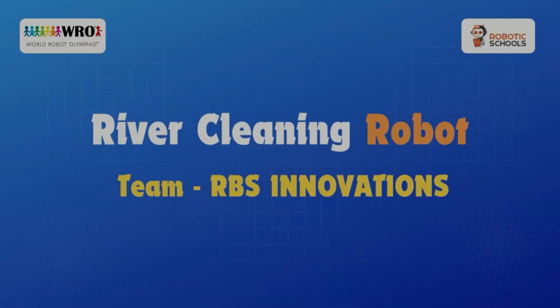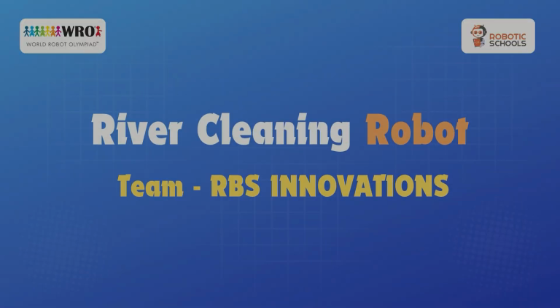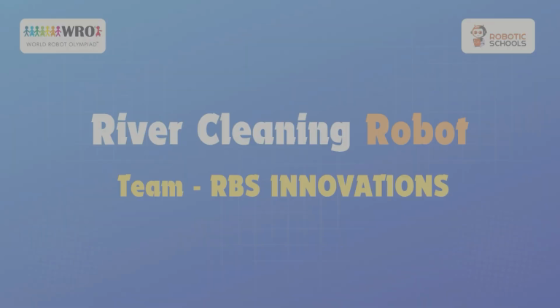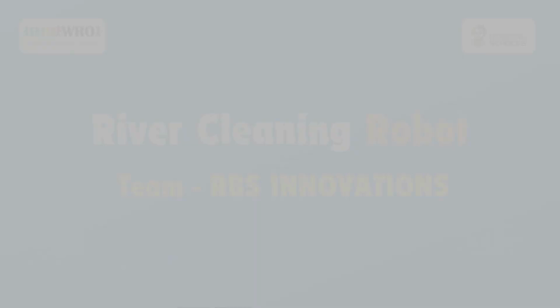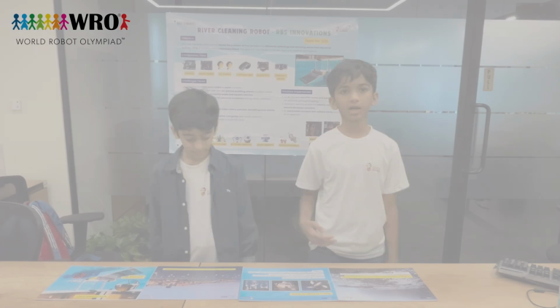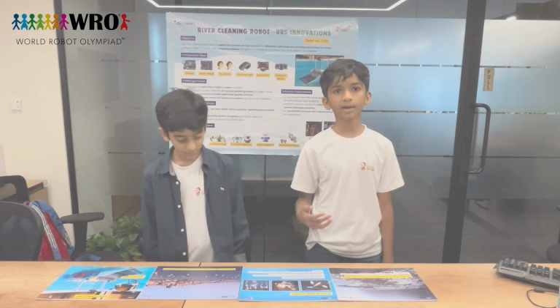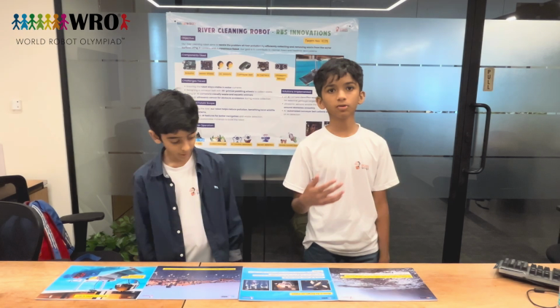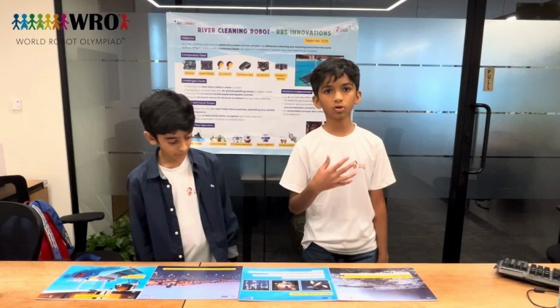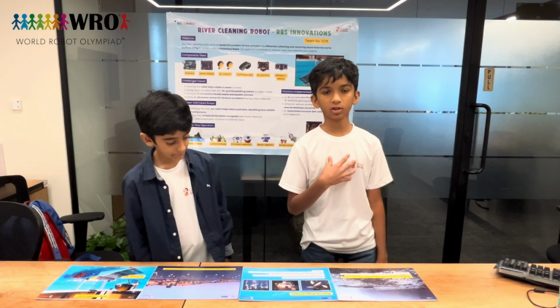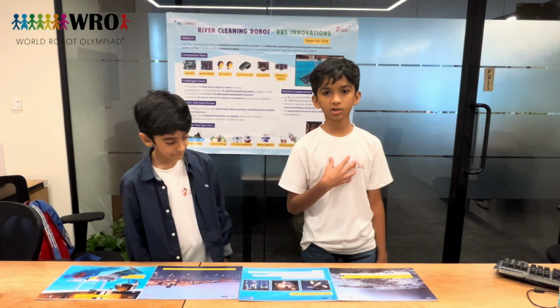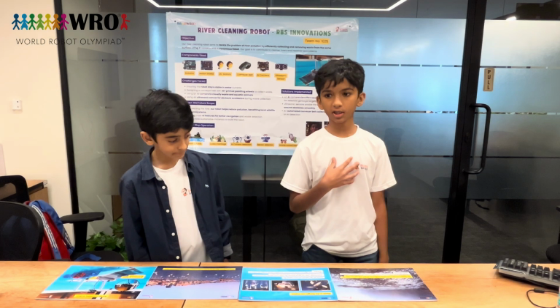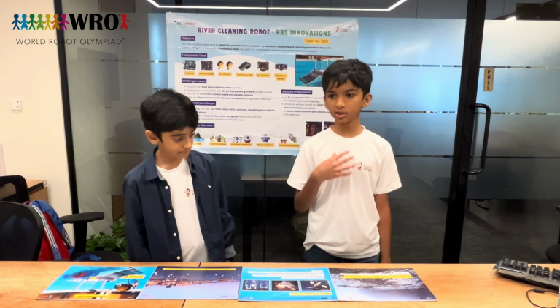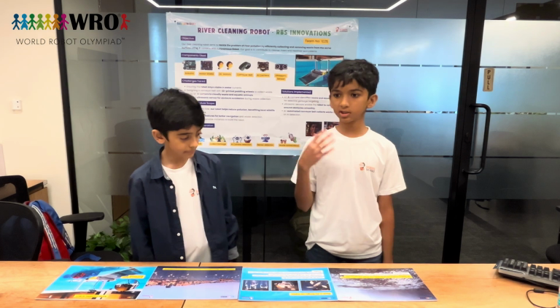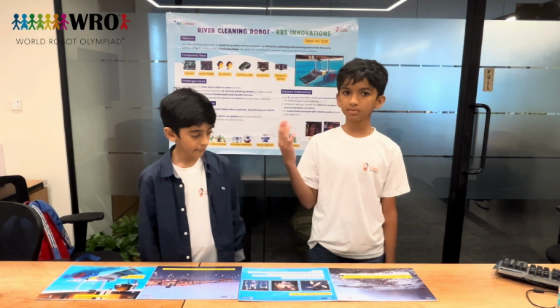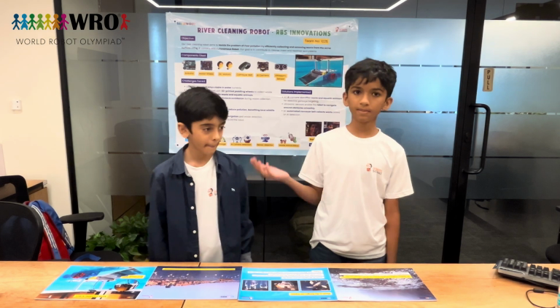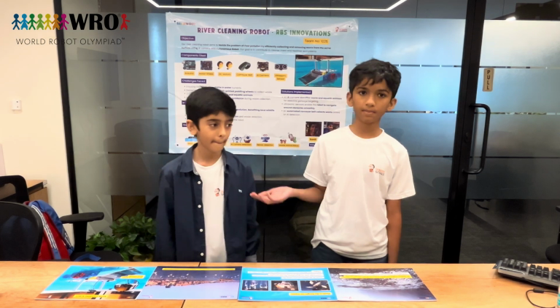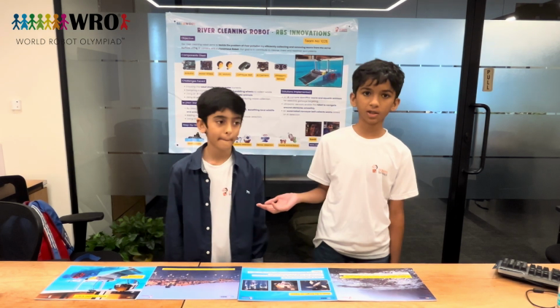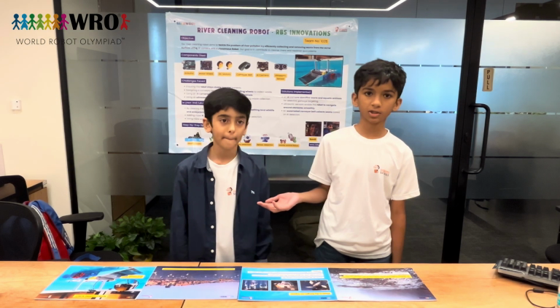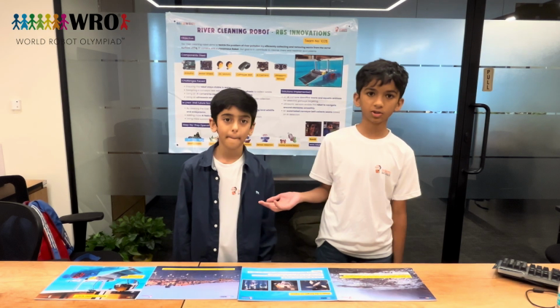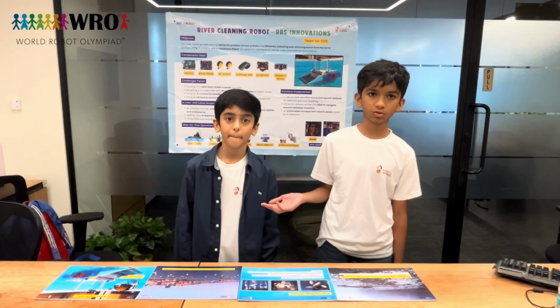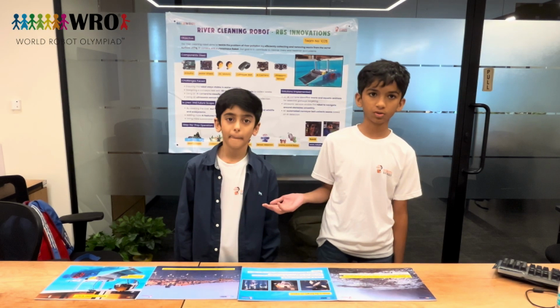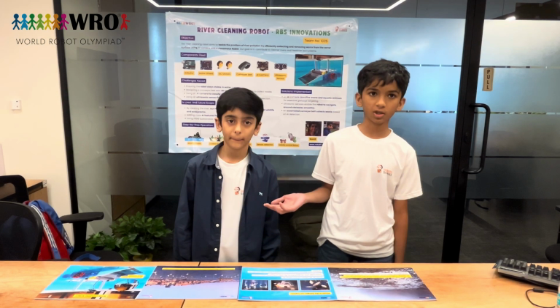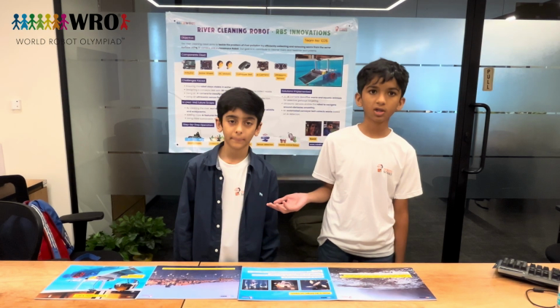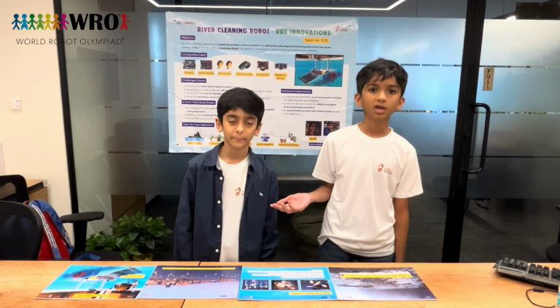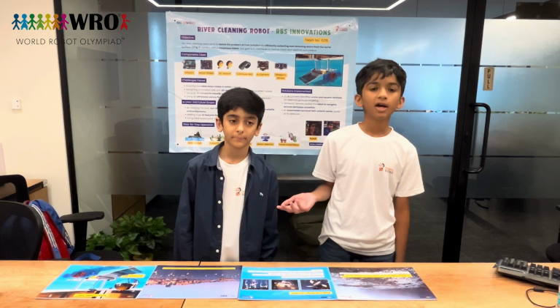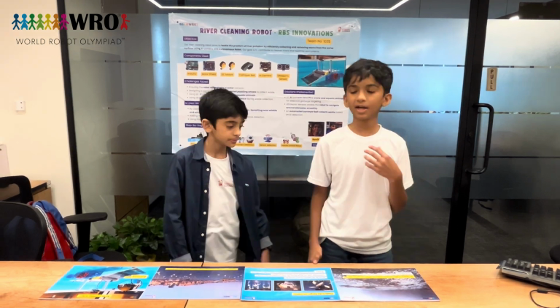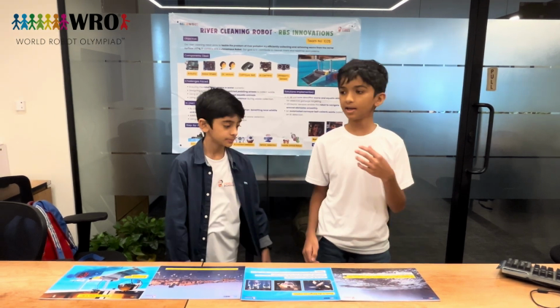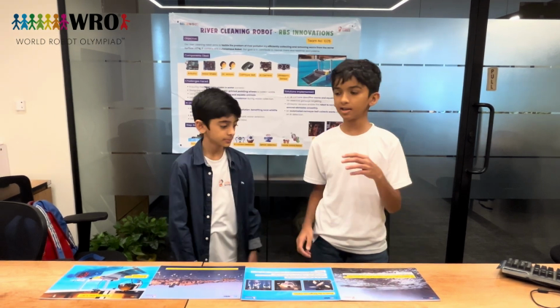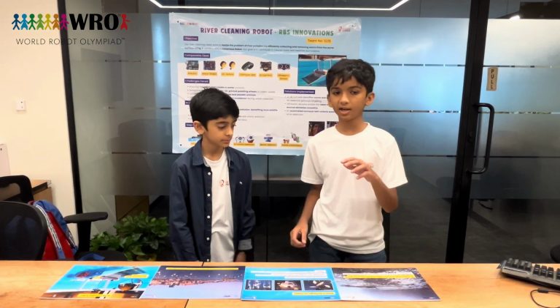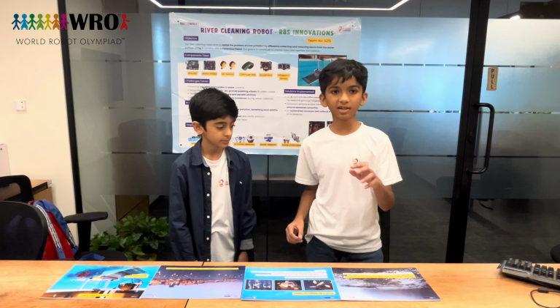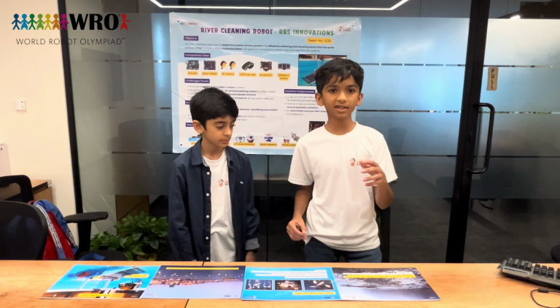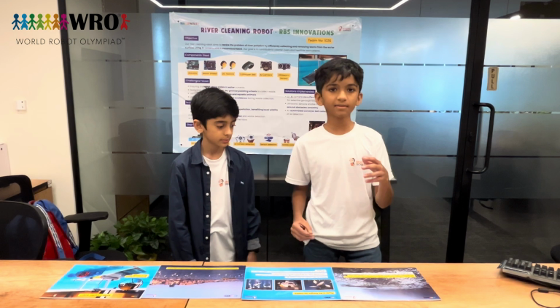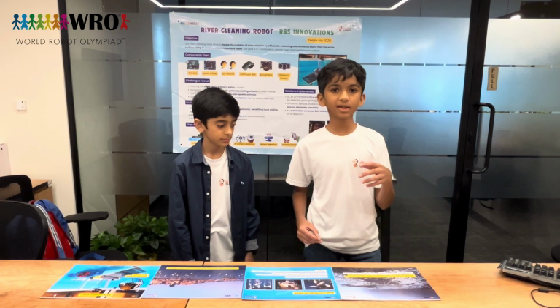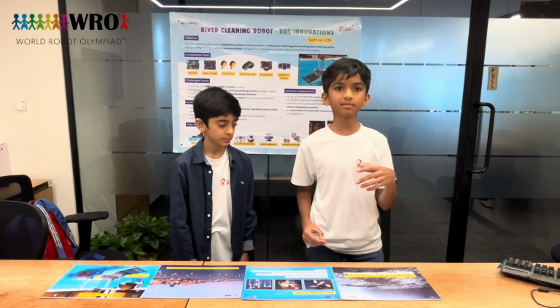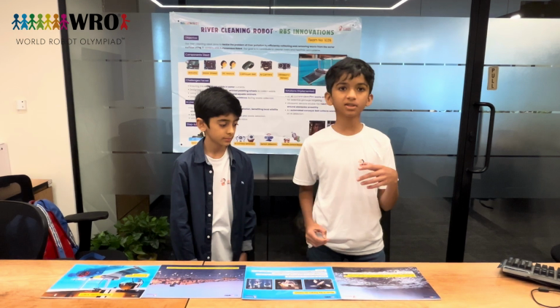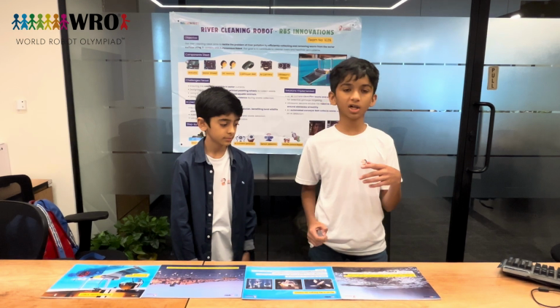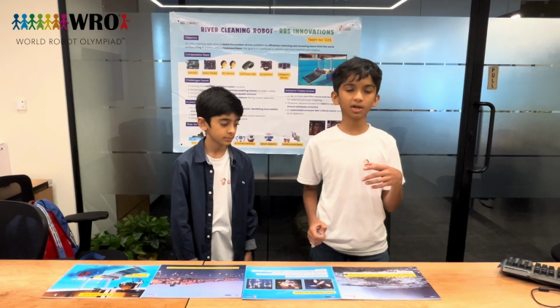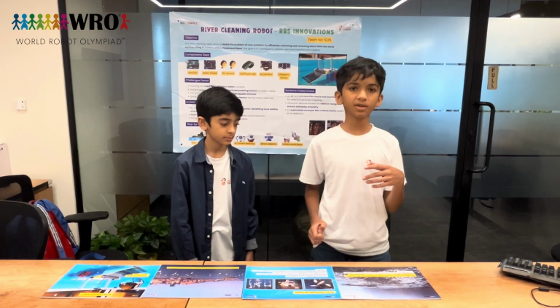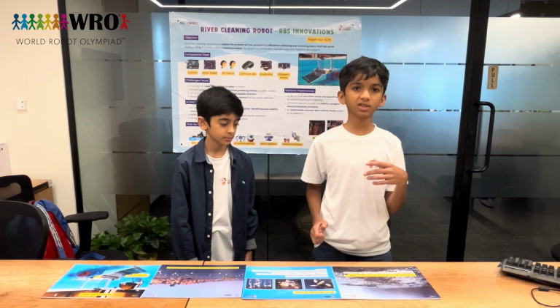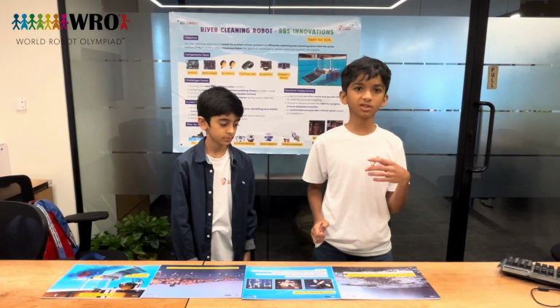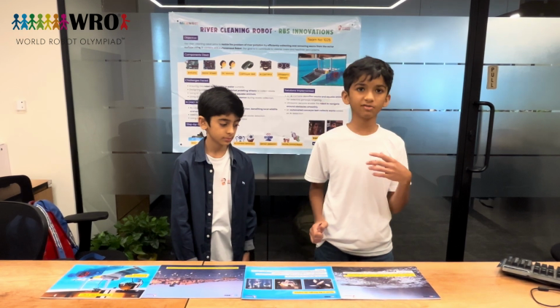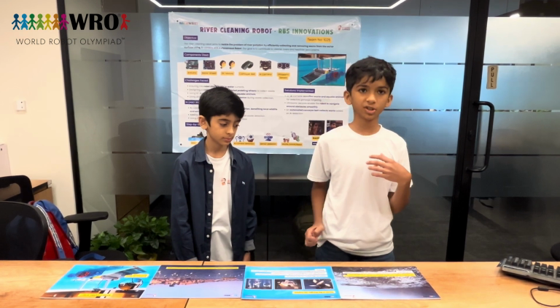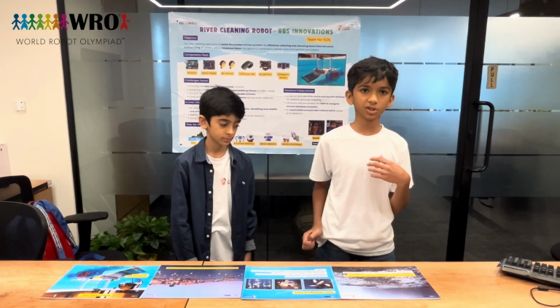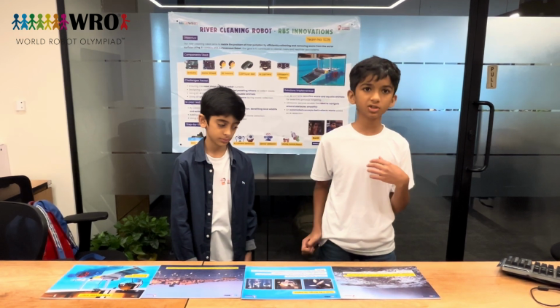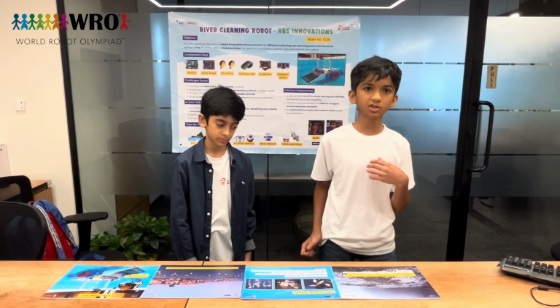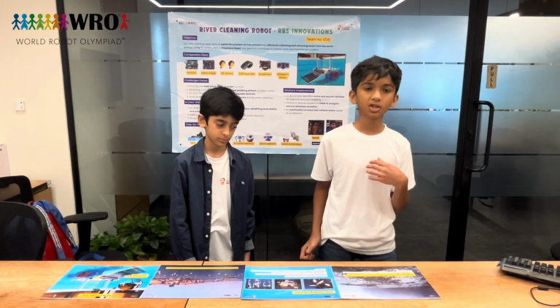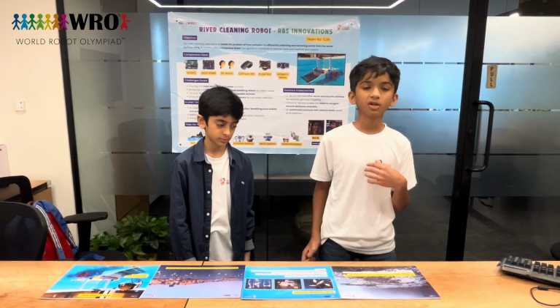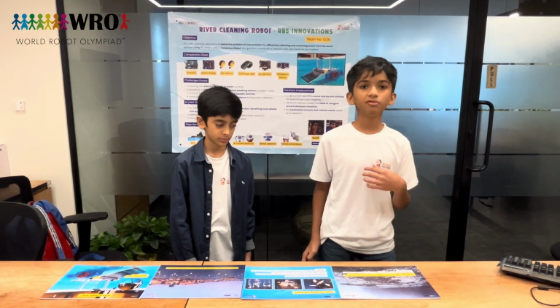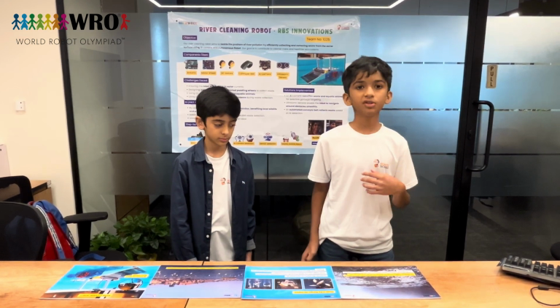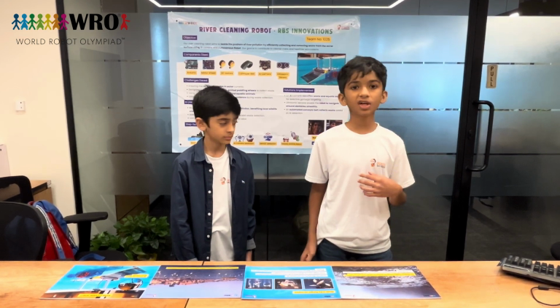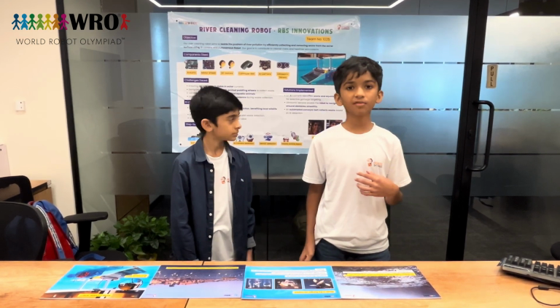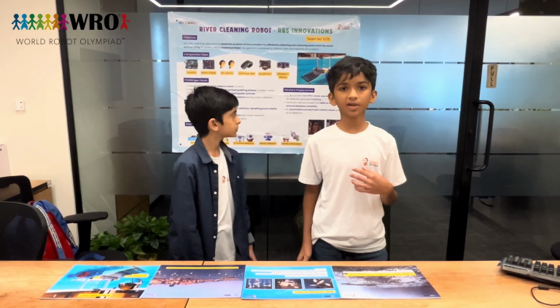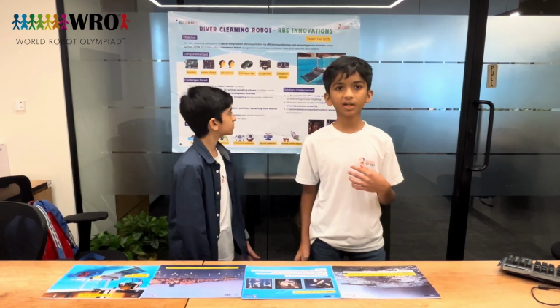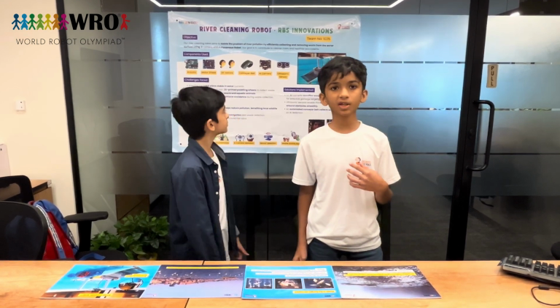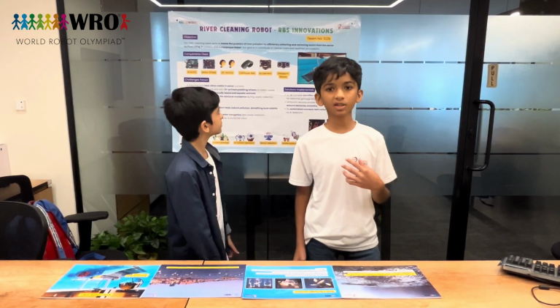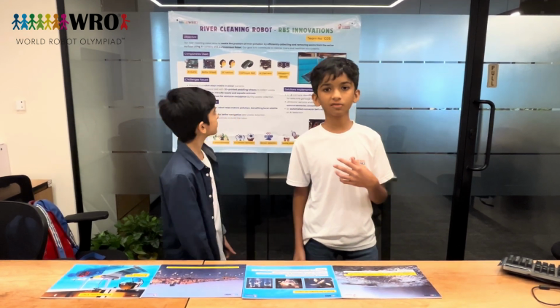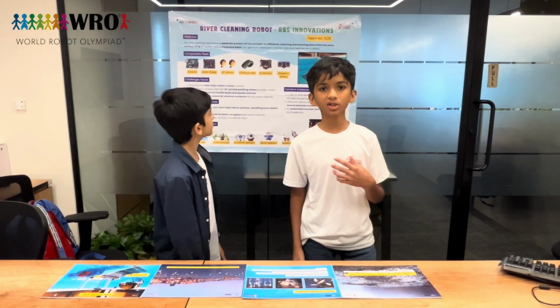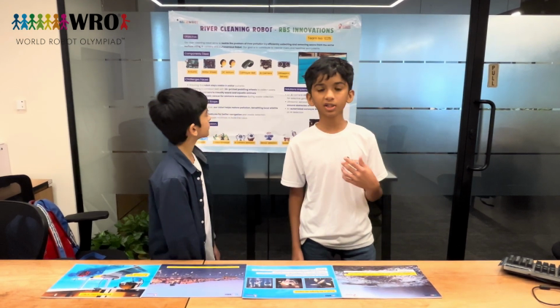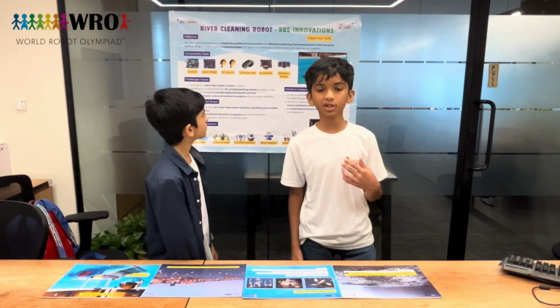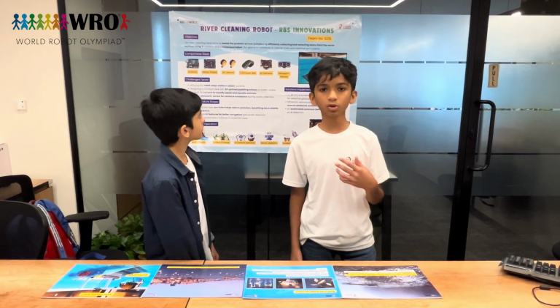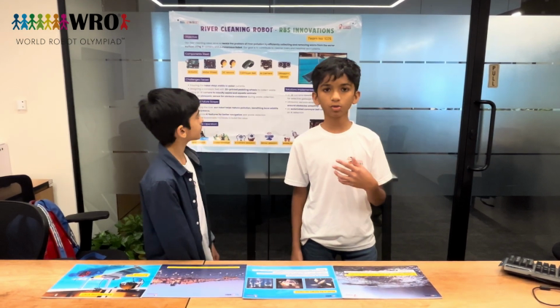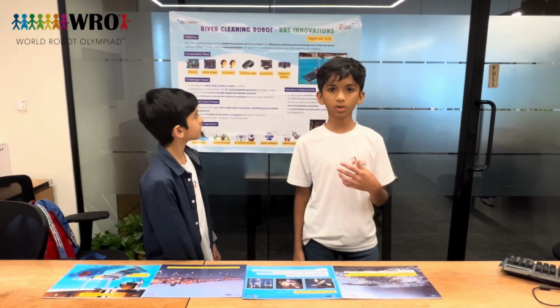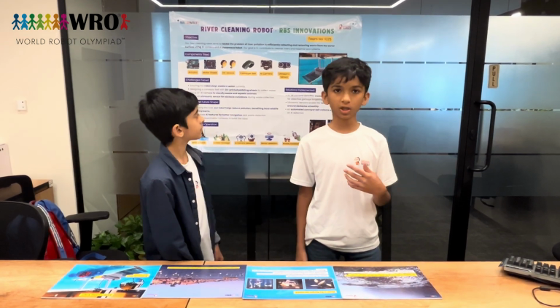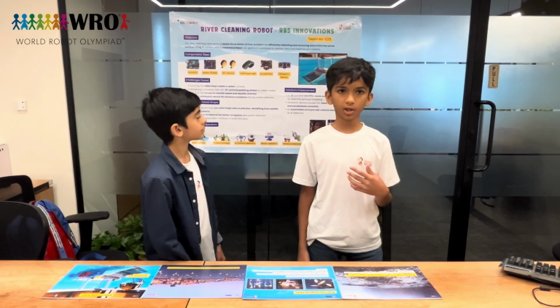I am Ronit and this is my partner Surya and our team name is RBS Innovations. We have made a river cleaning robot car.